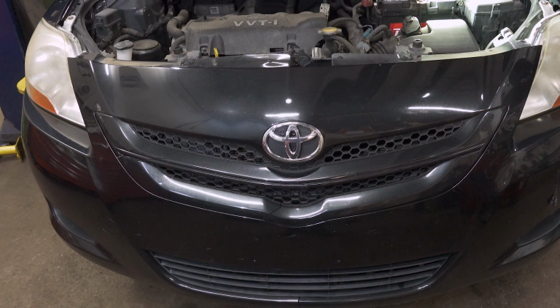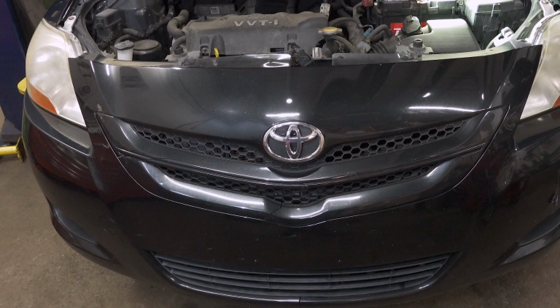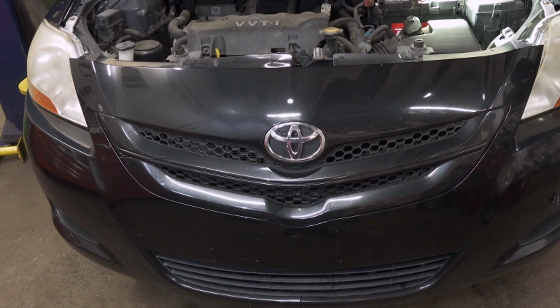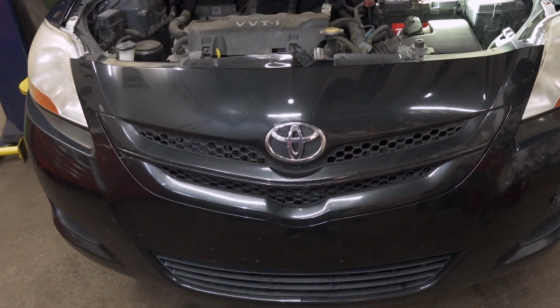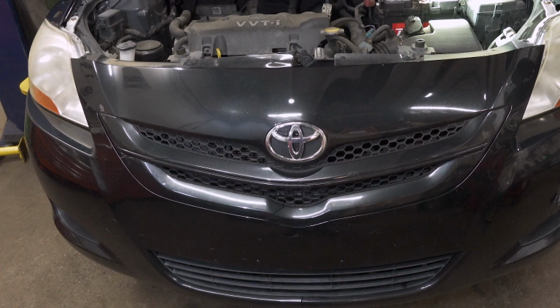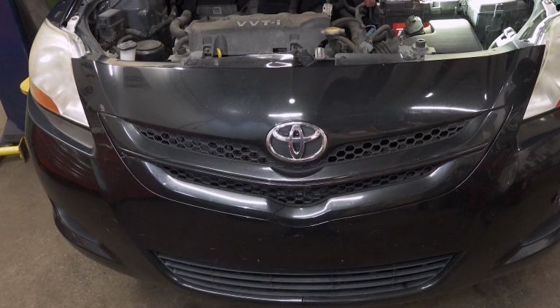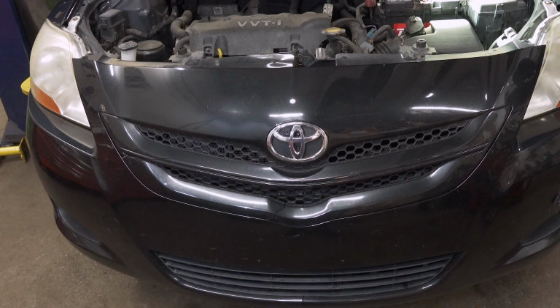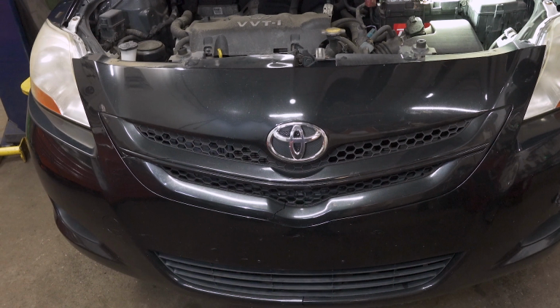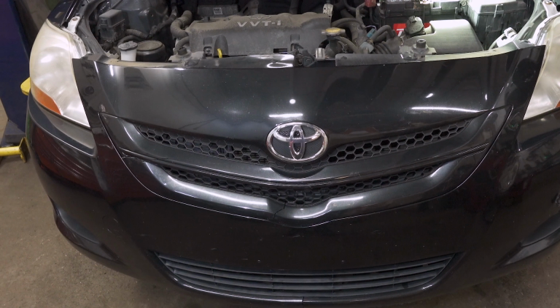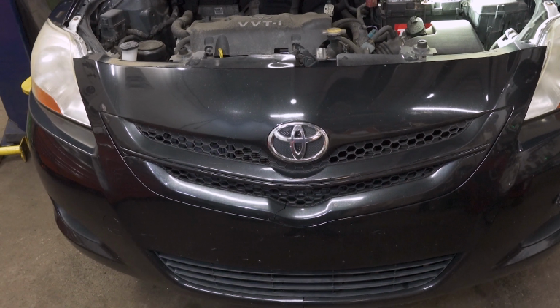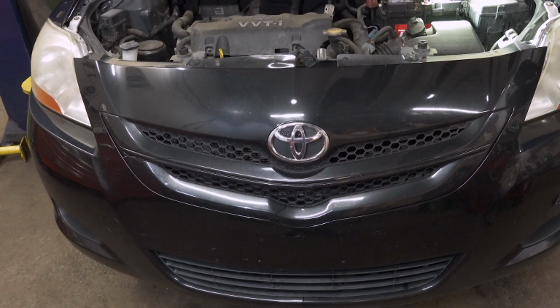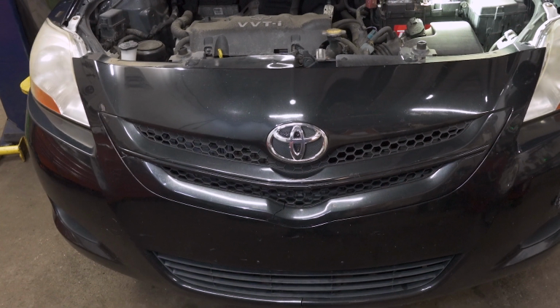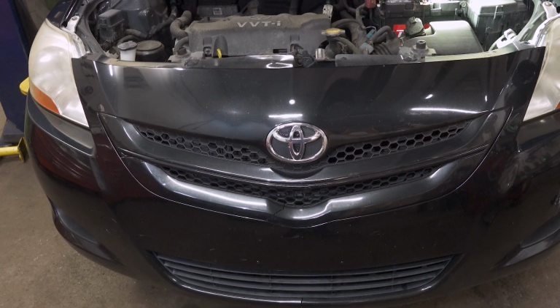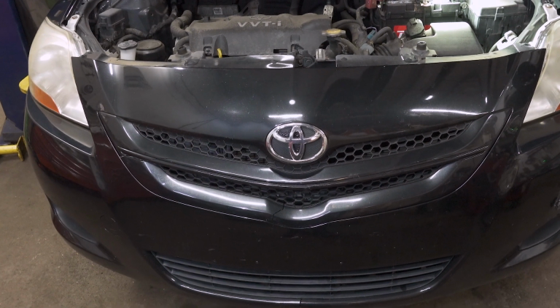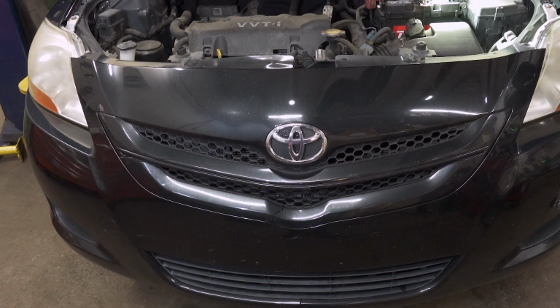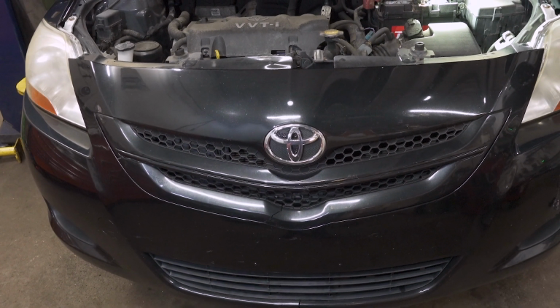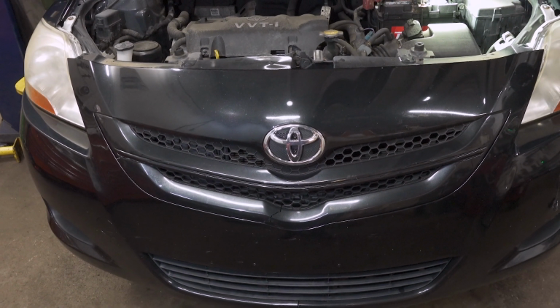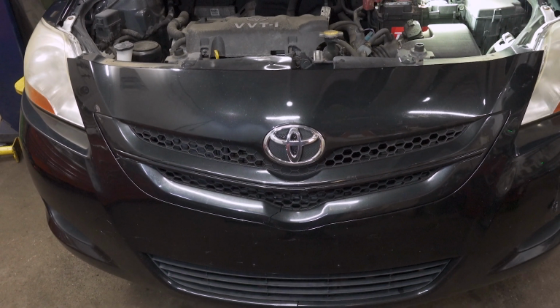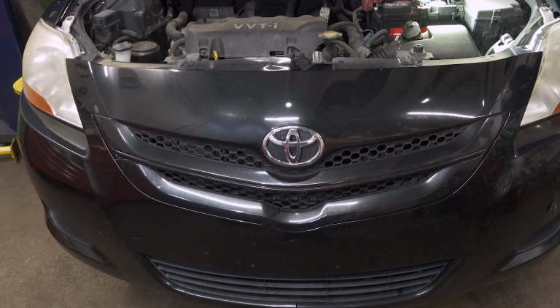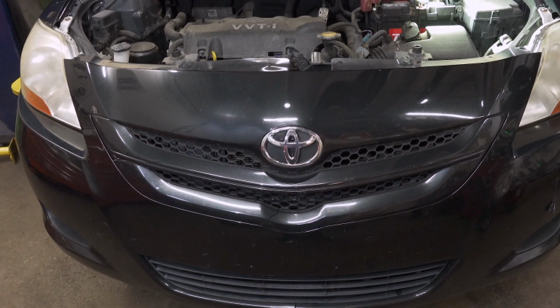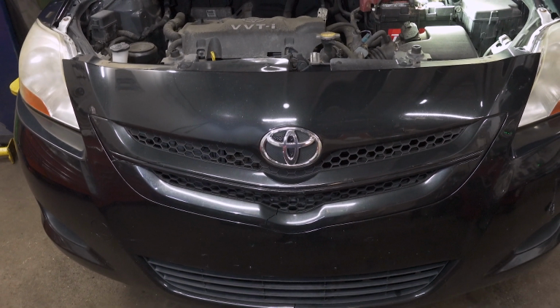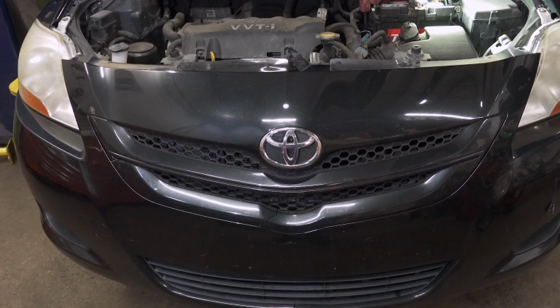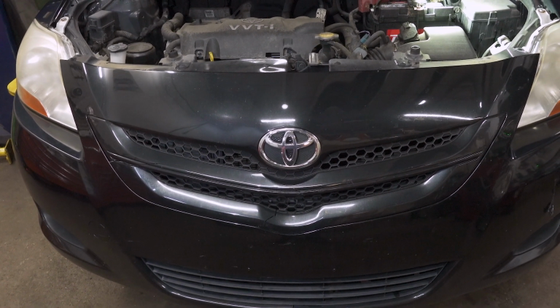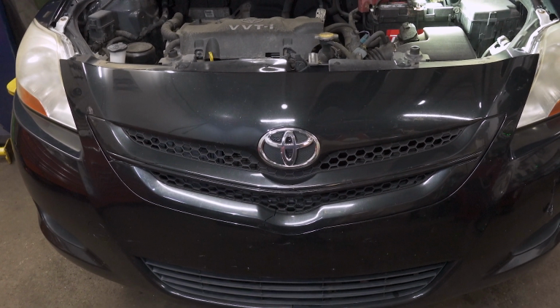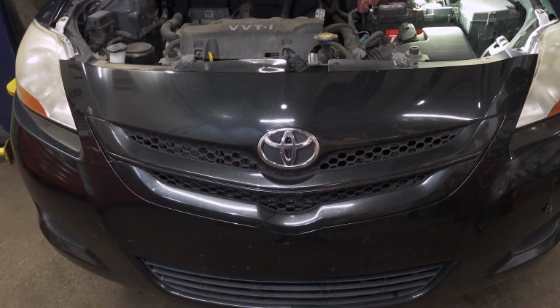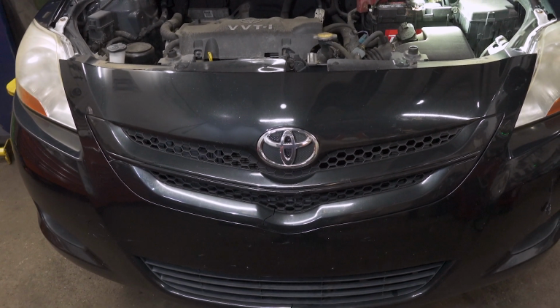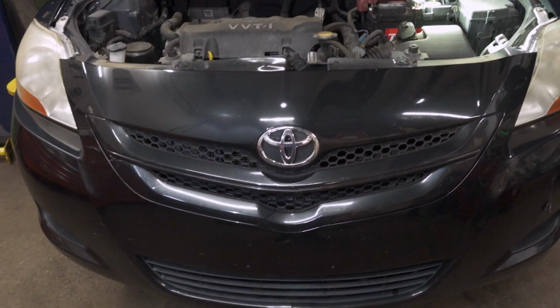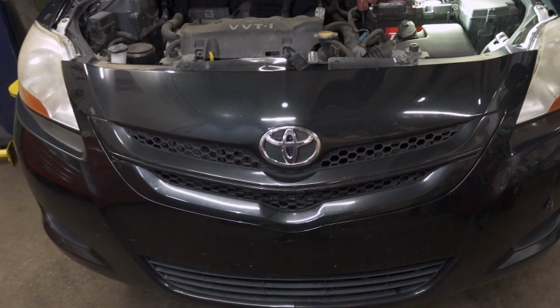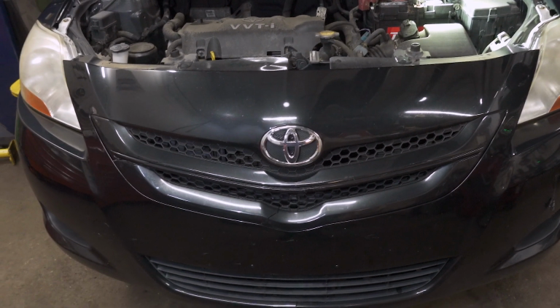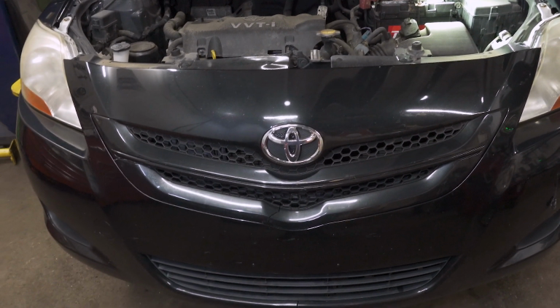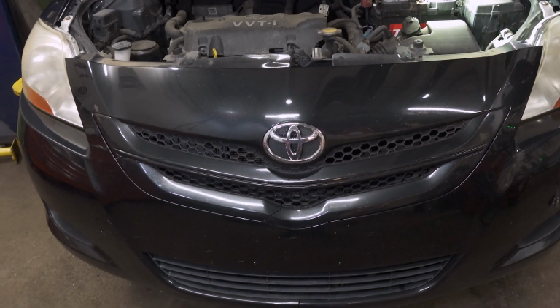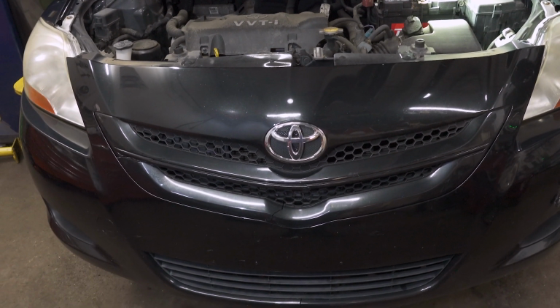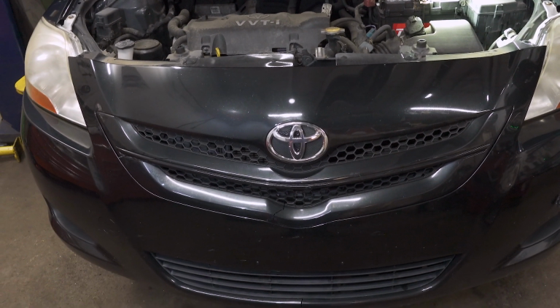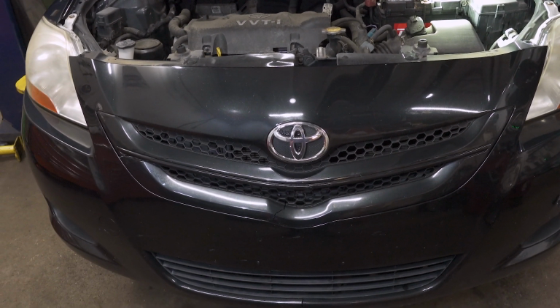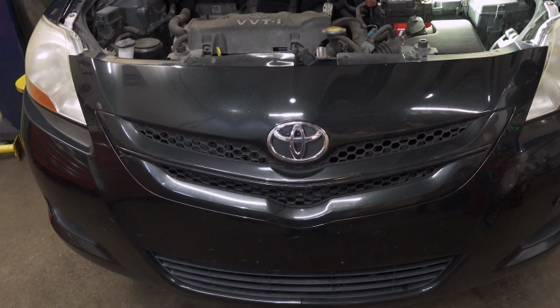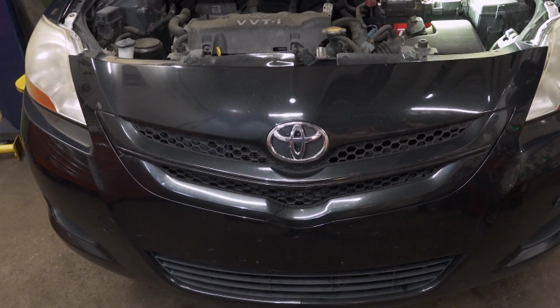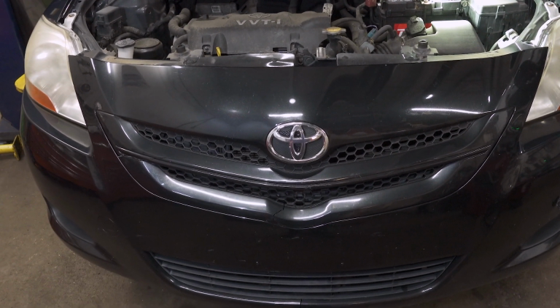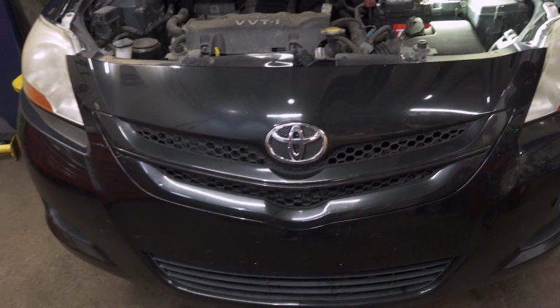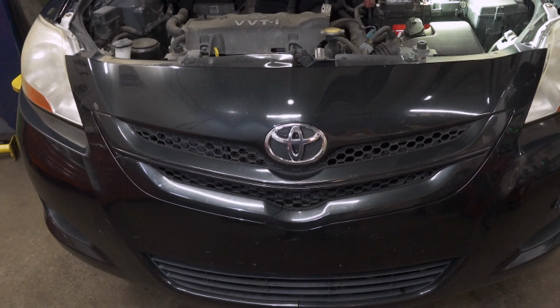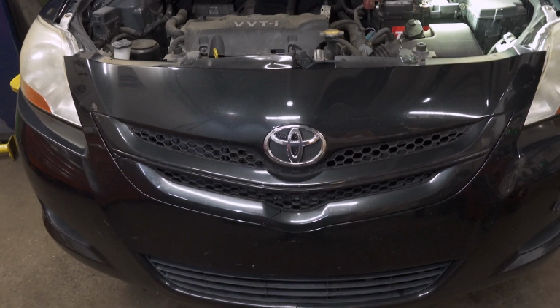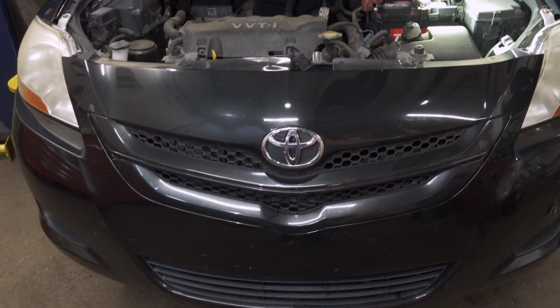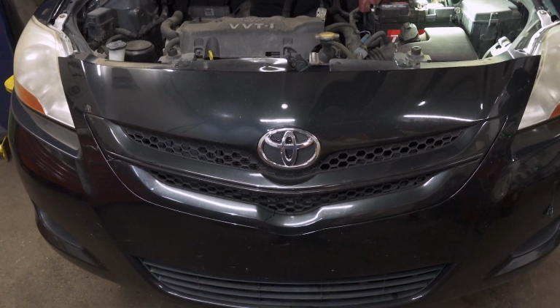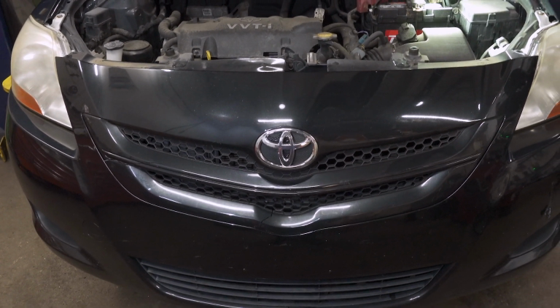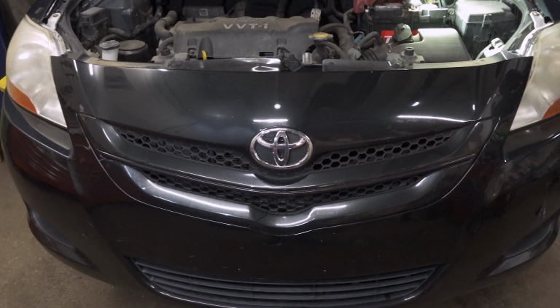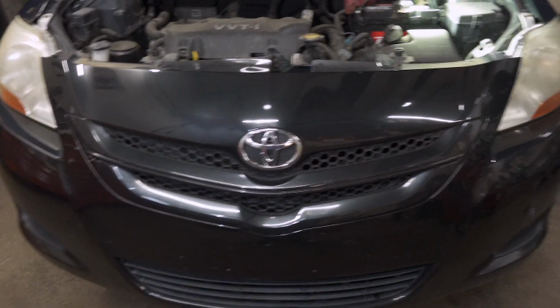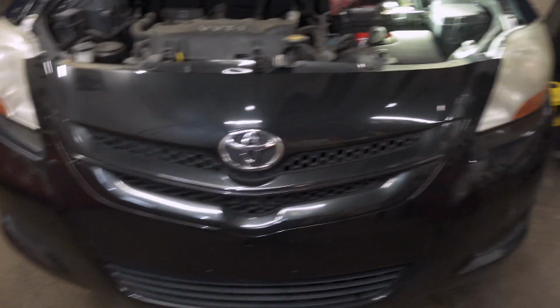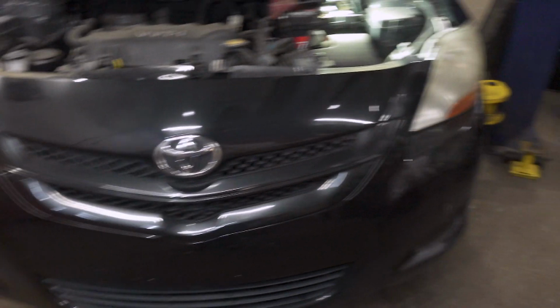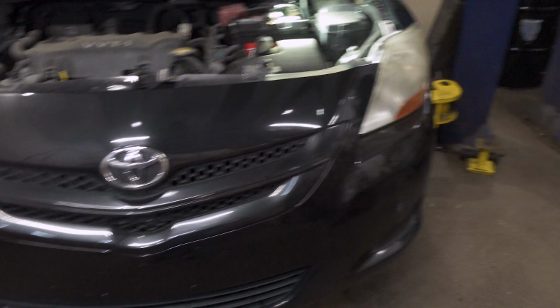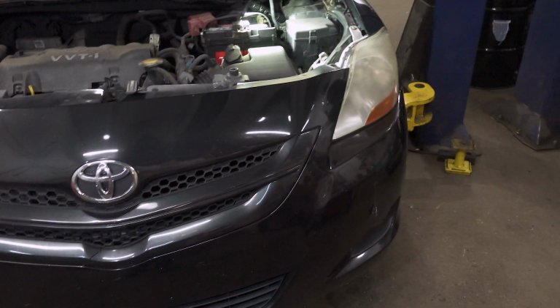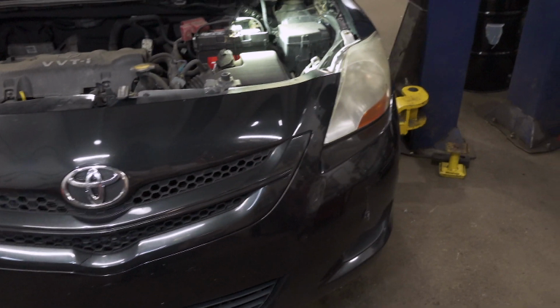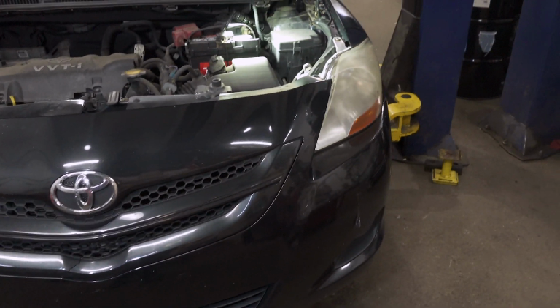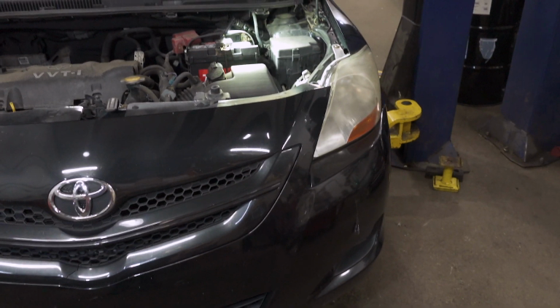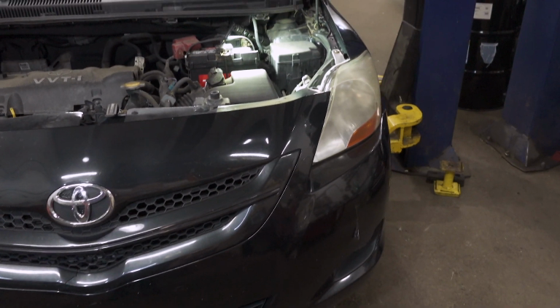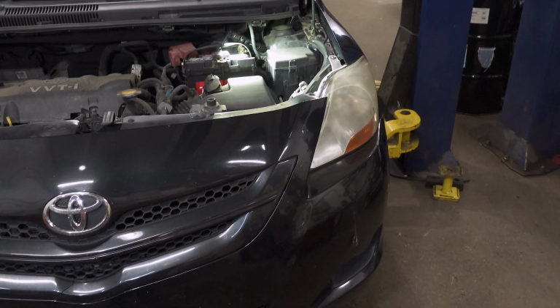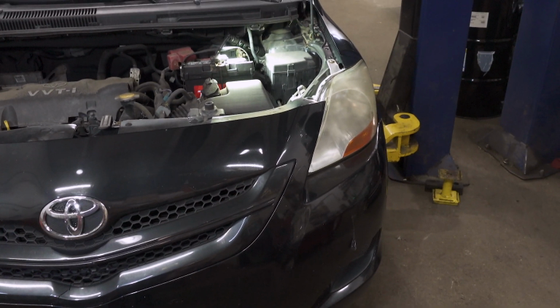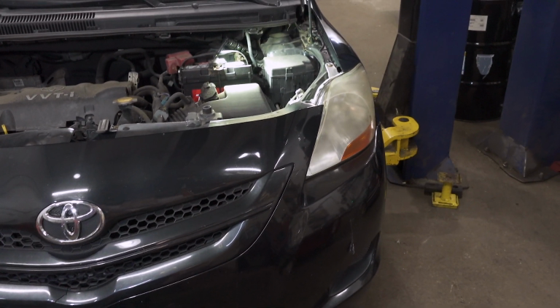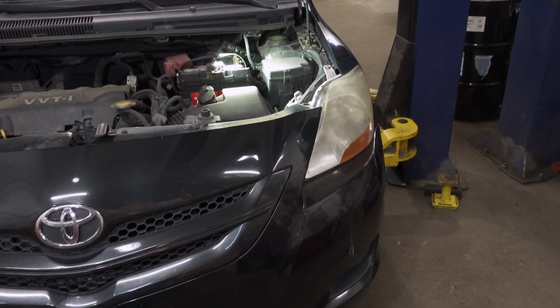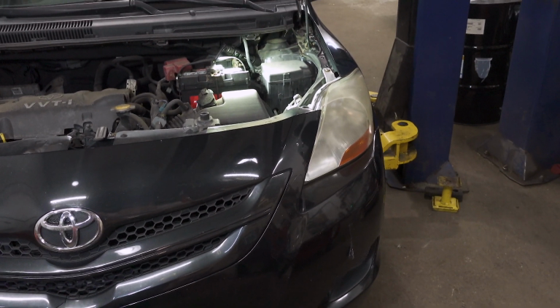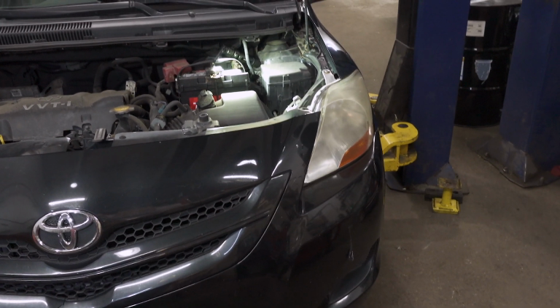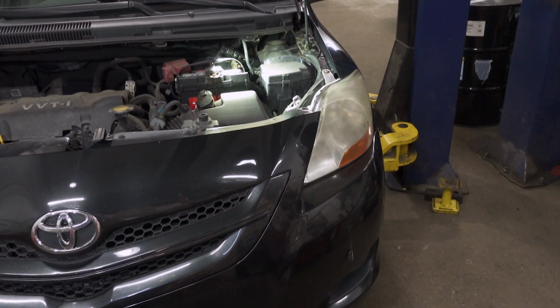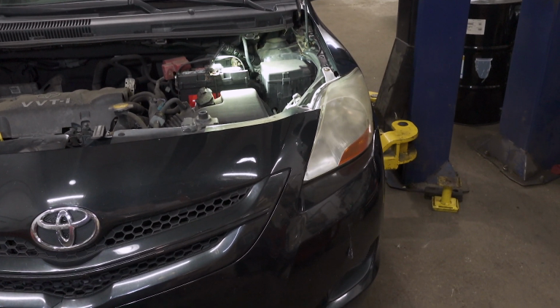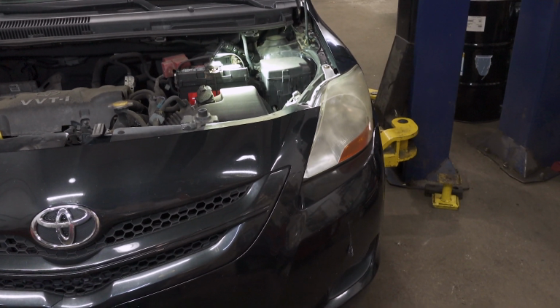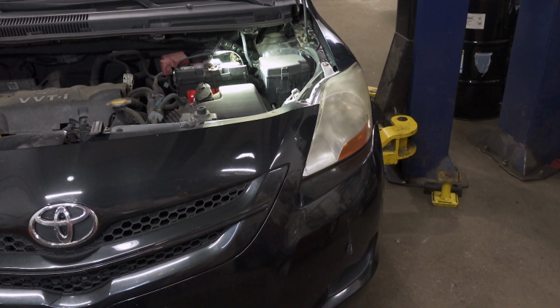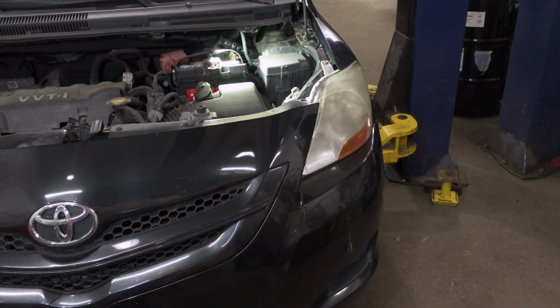What we got here is a 2007 Toyota Yaris. What we got is the left headlight bulb out.